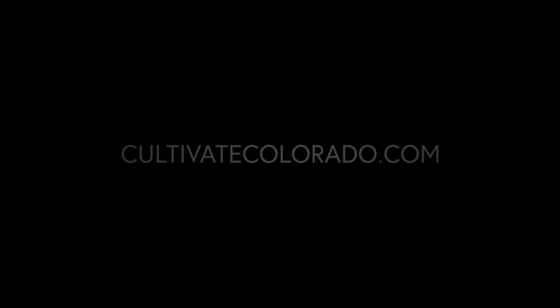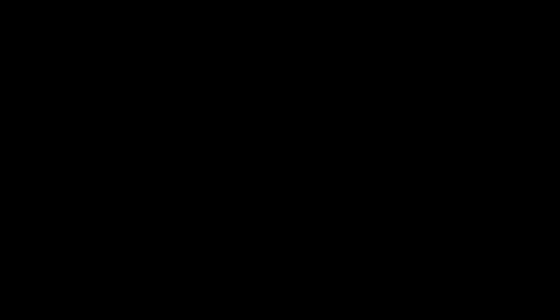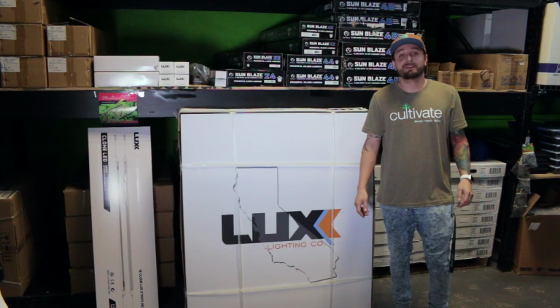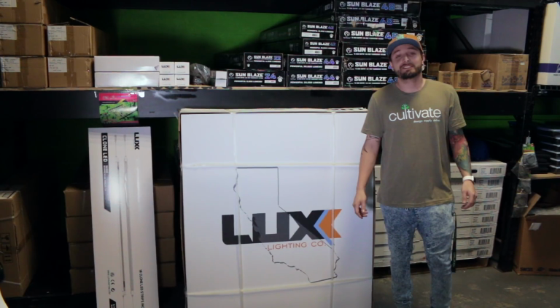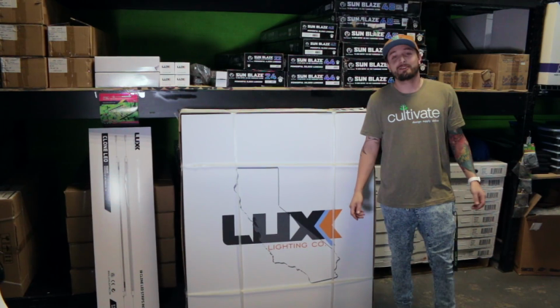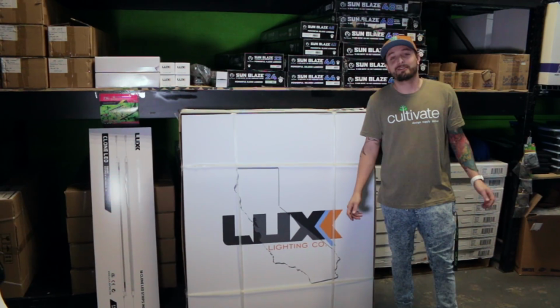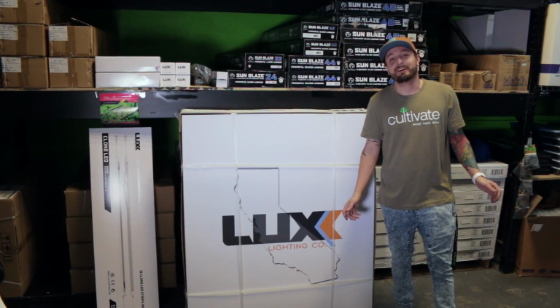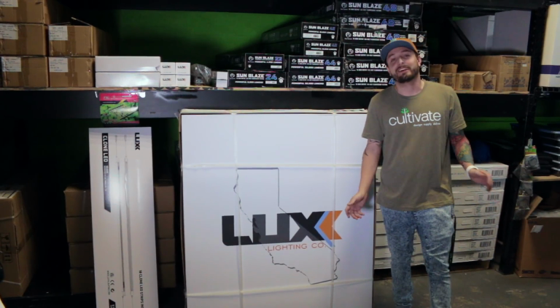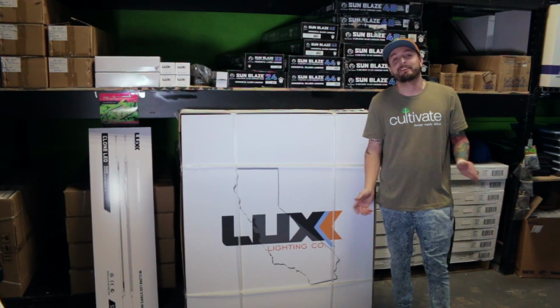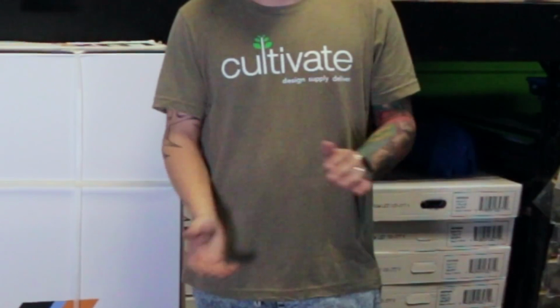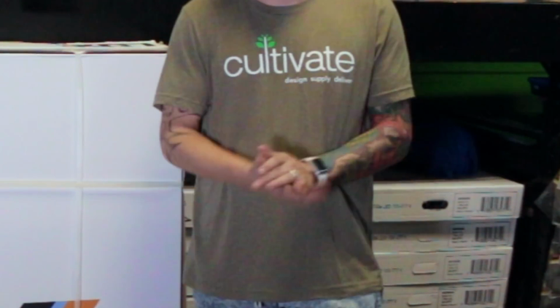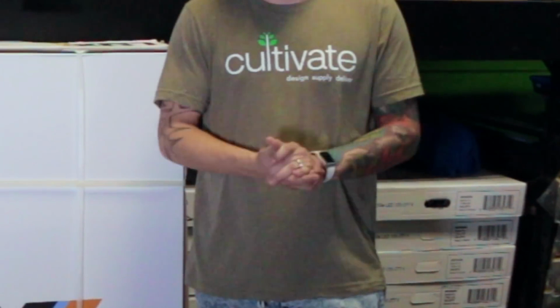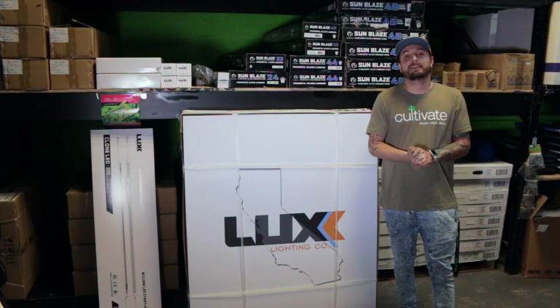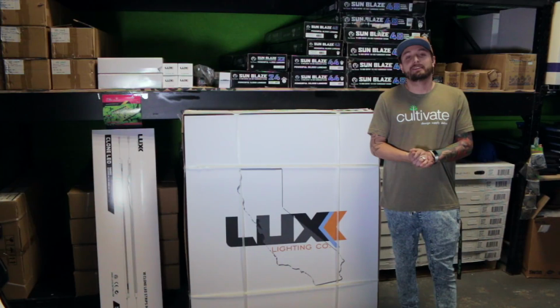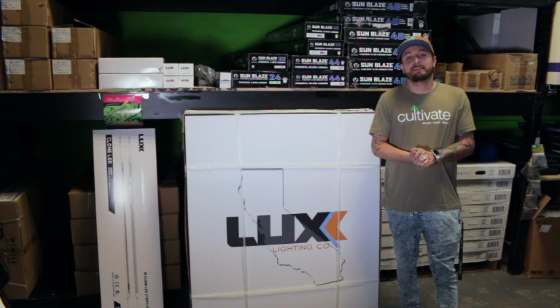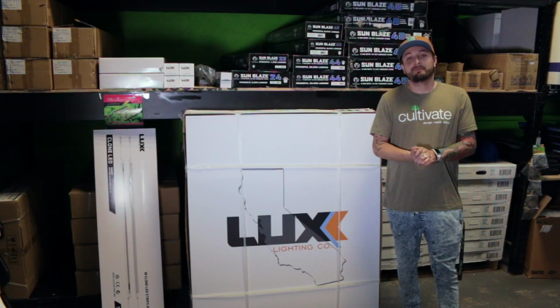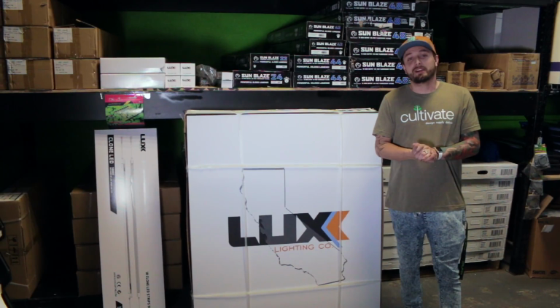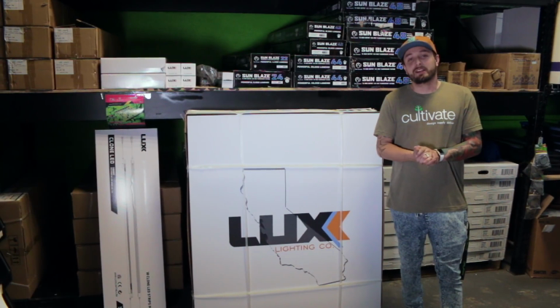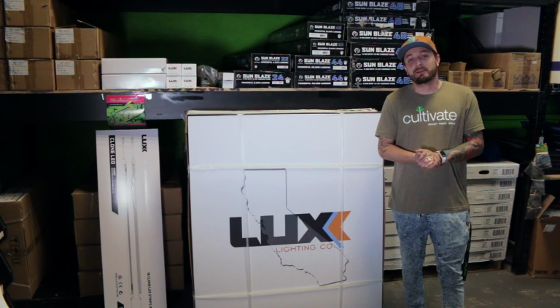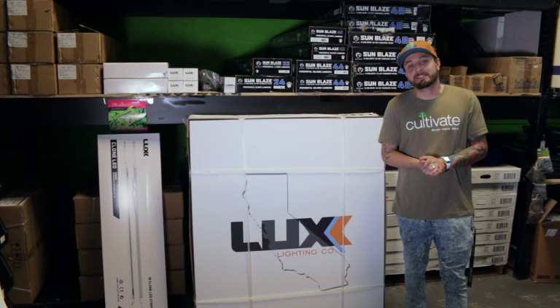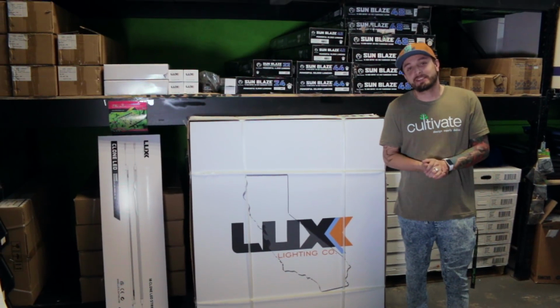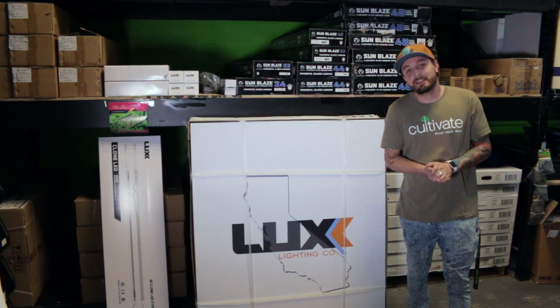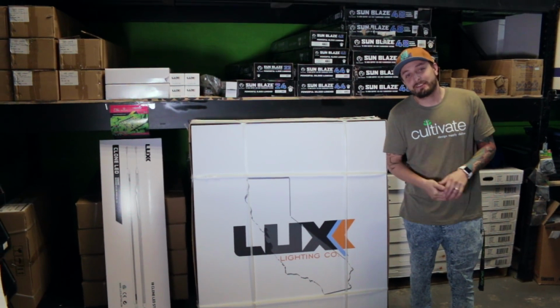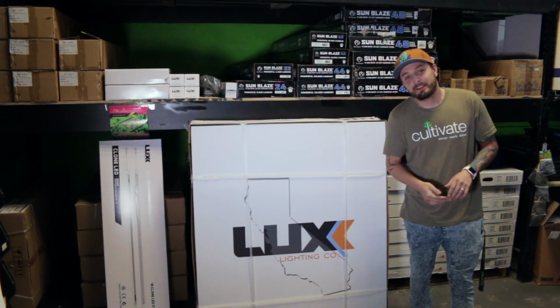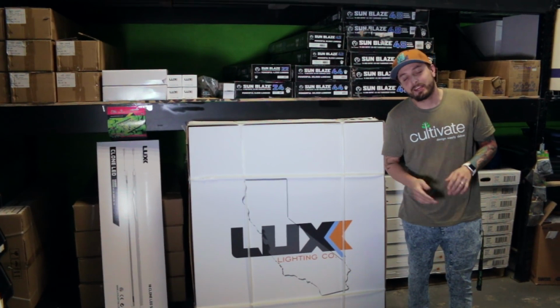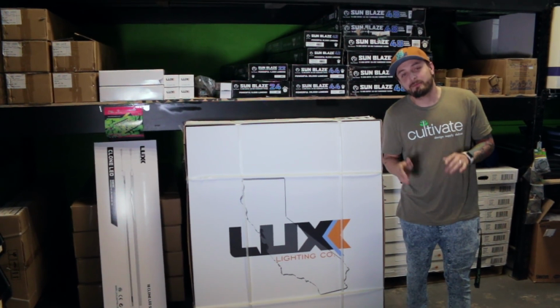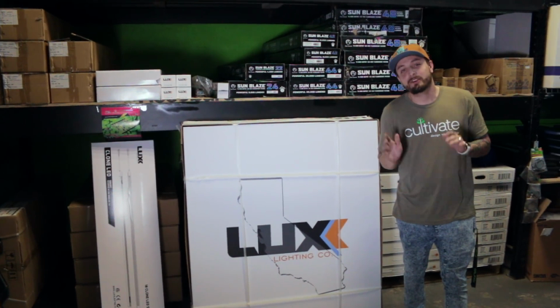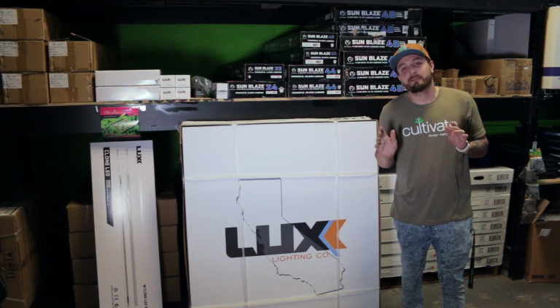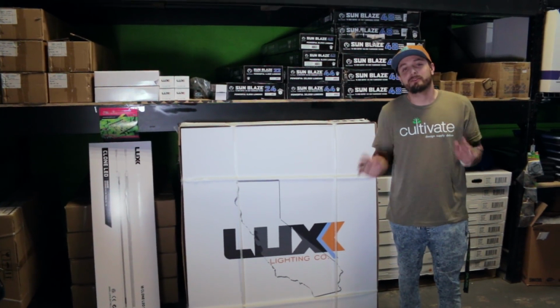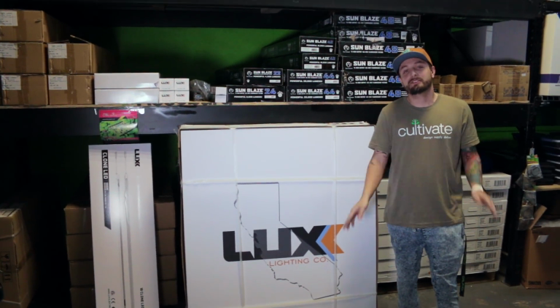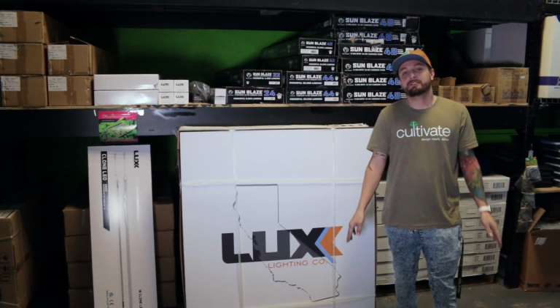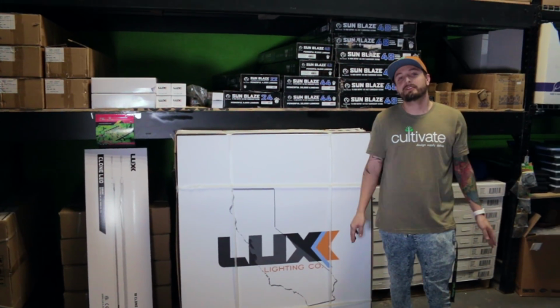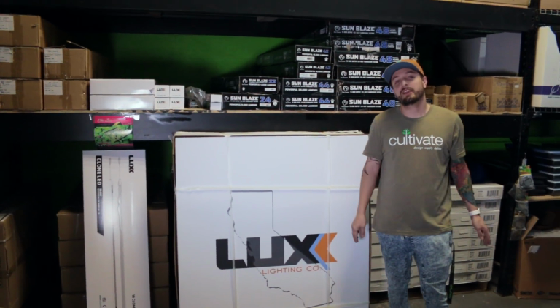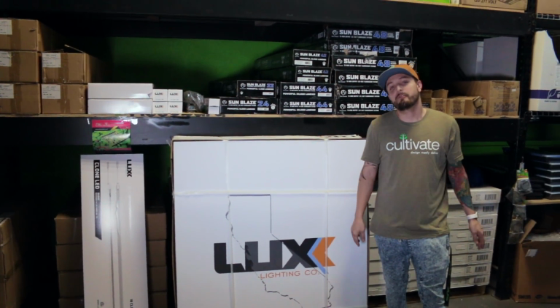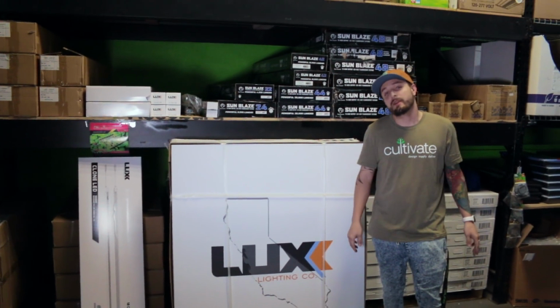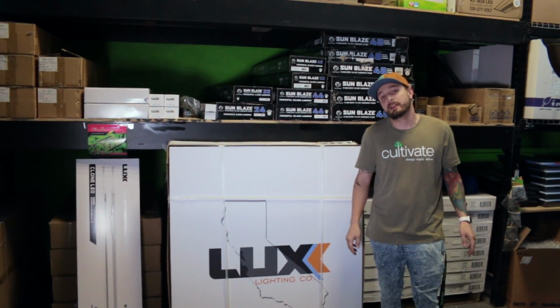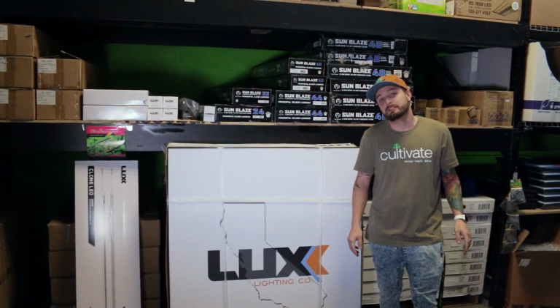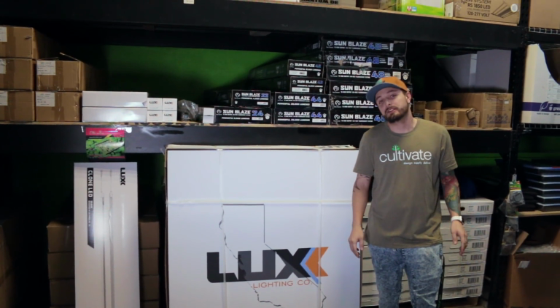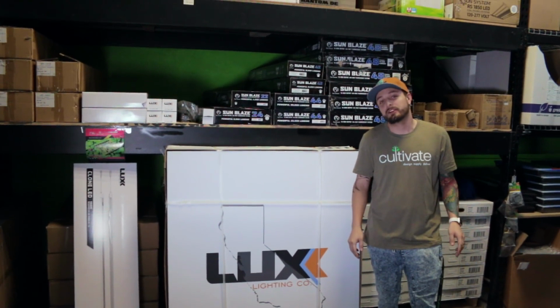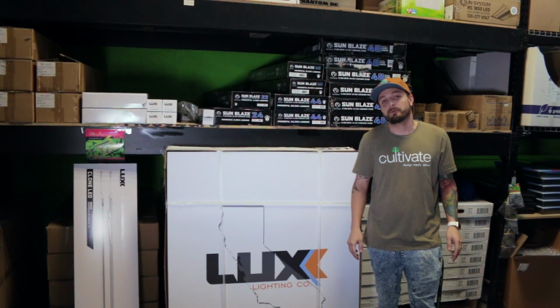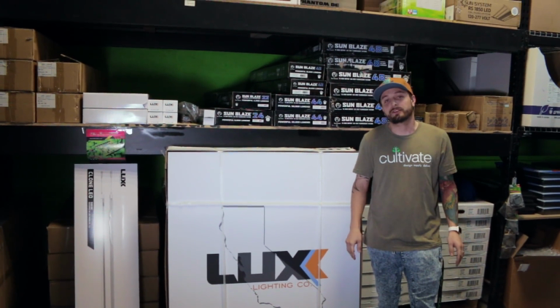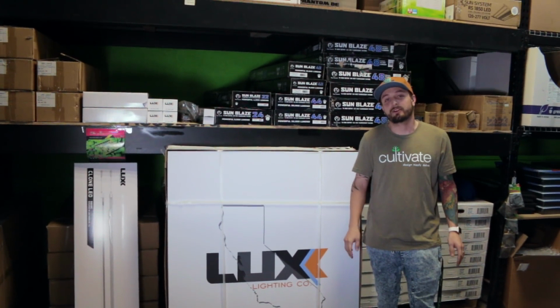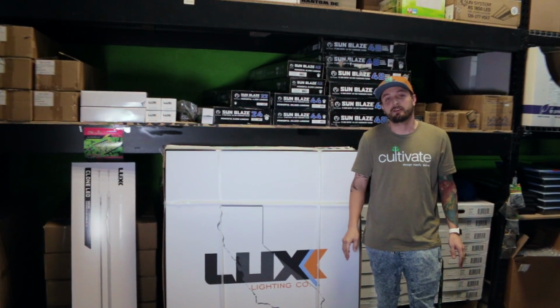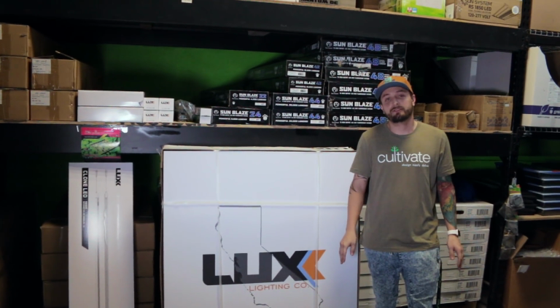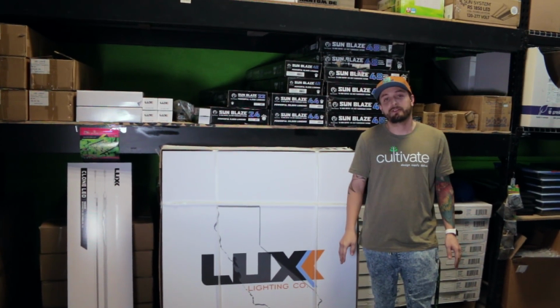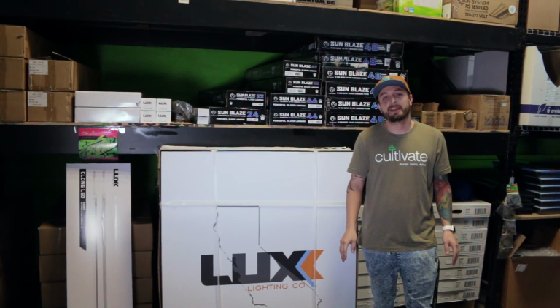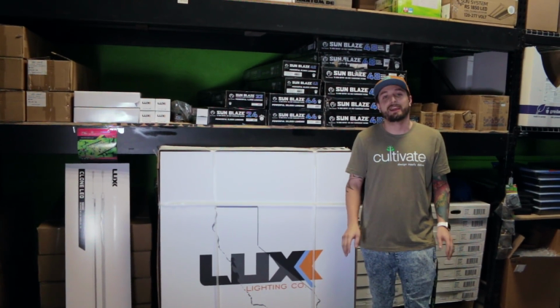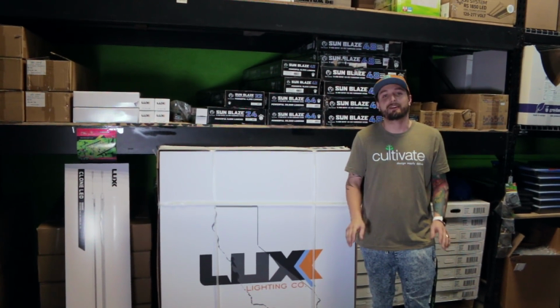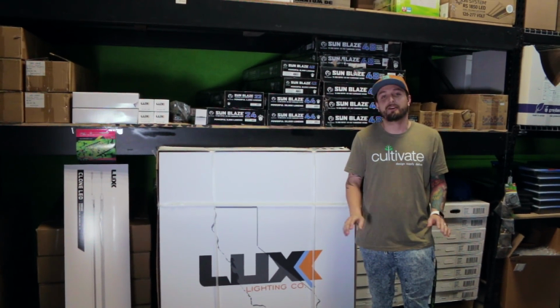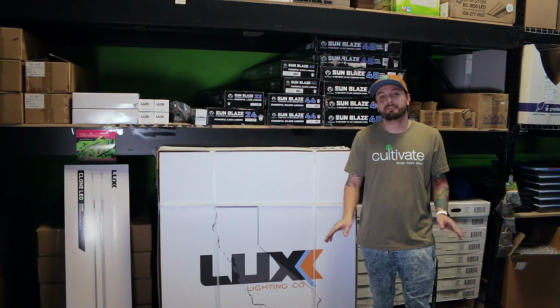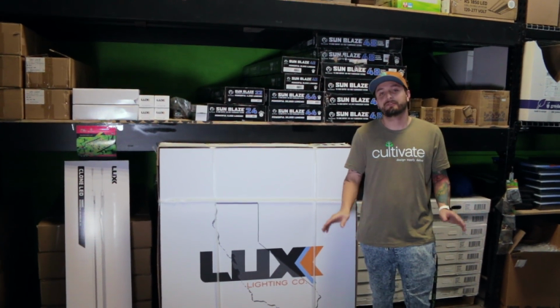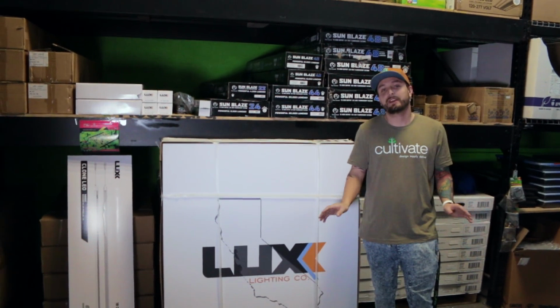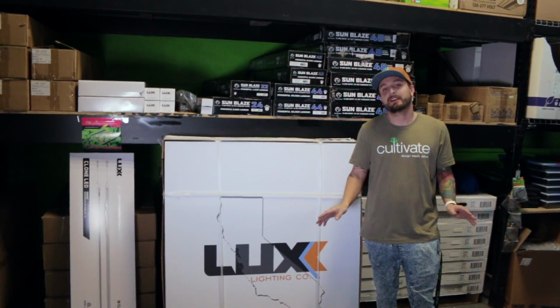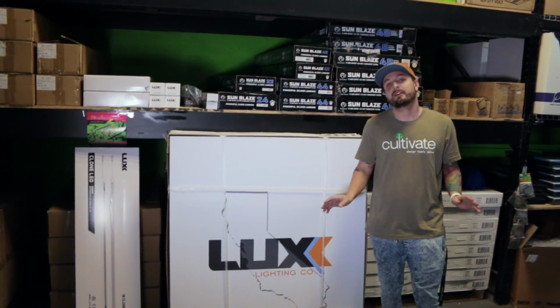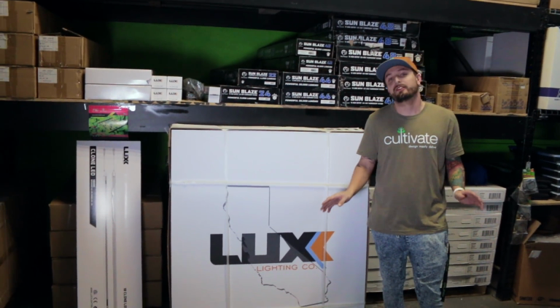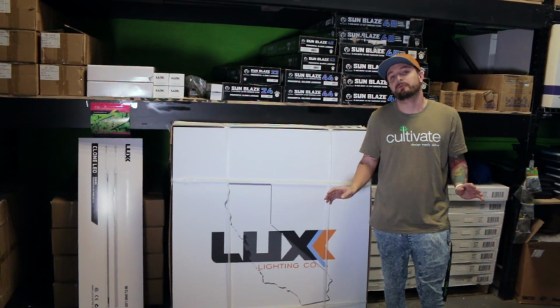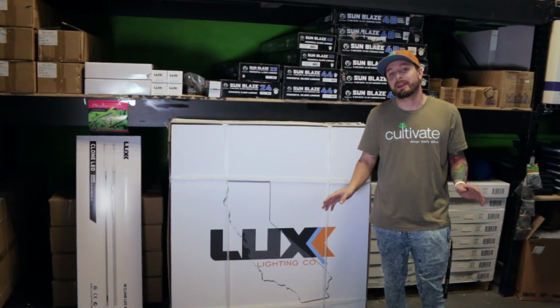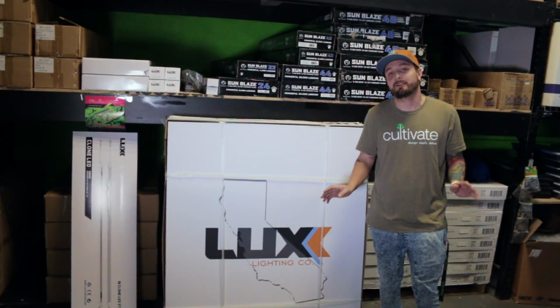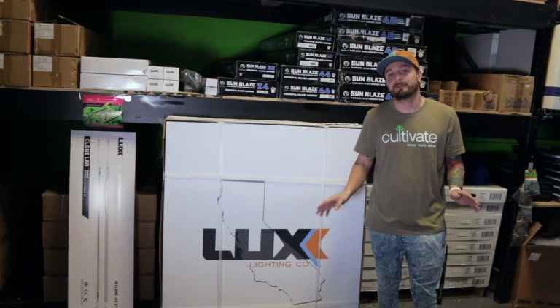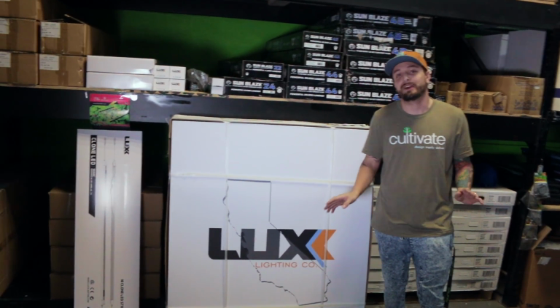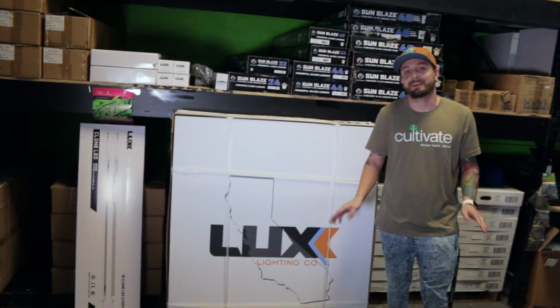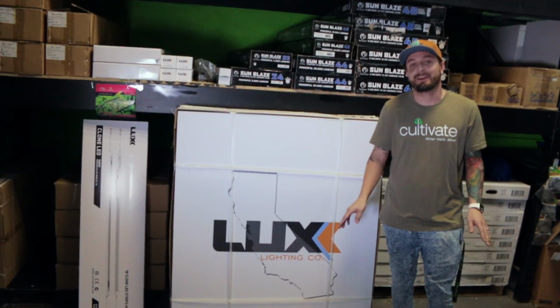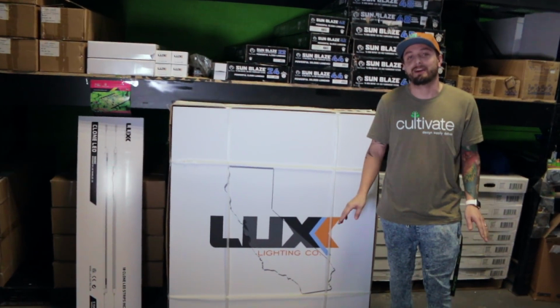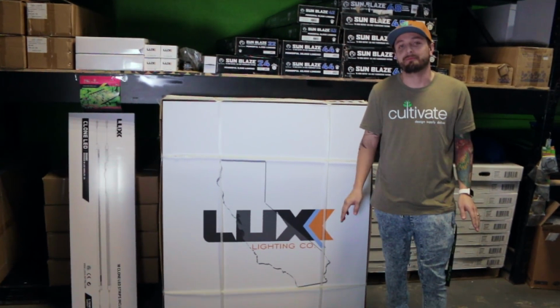What's going on everybody? My name is Keith and I am a commercial account manager here with Cultivate at CultivateColorado.com.